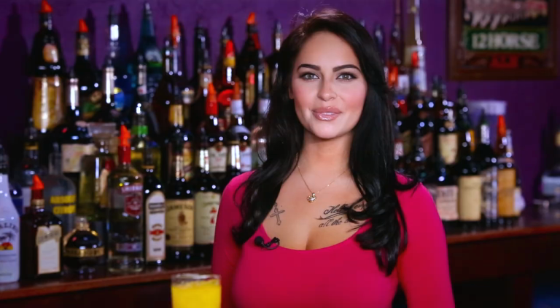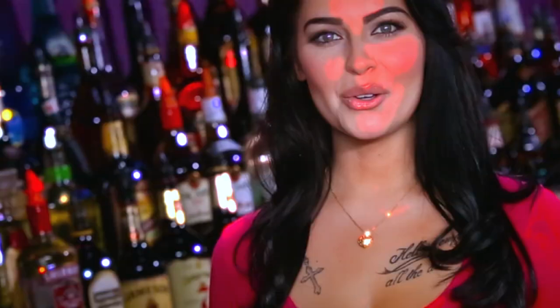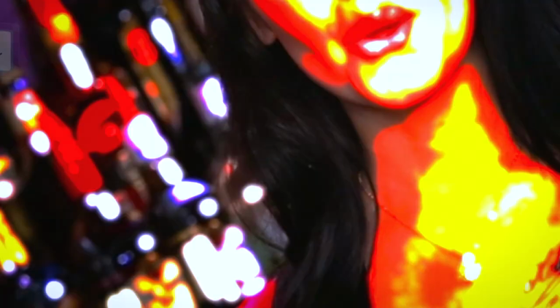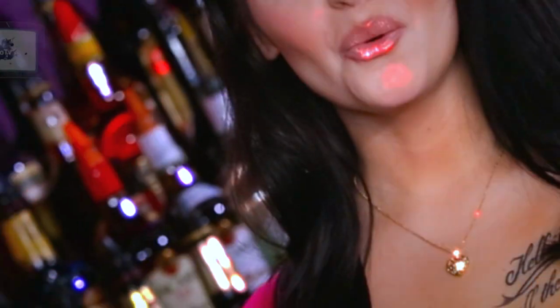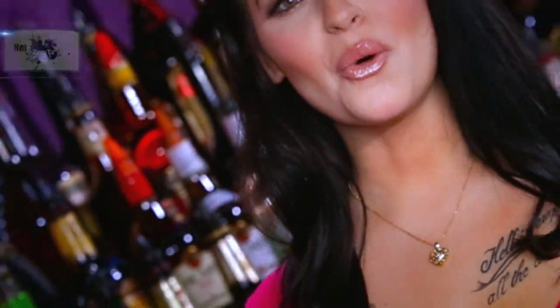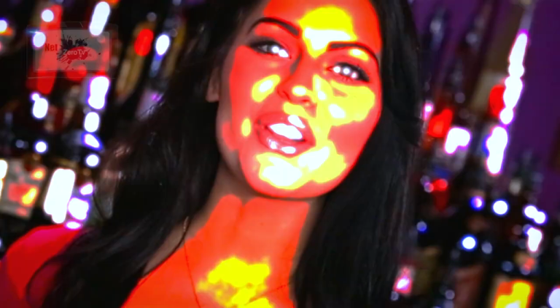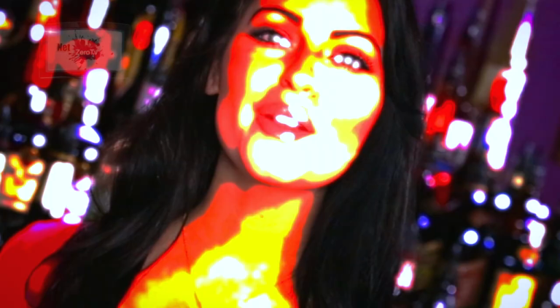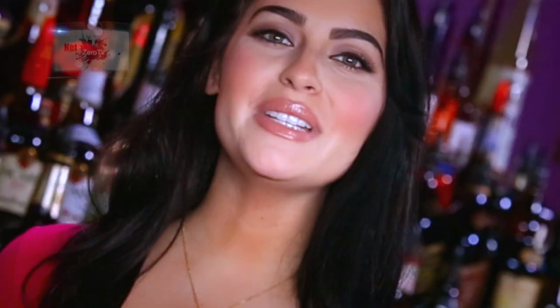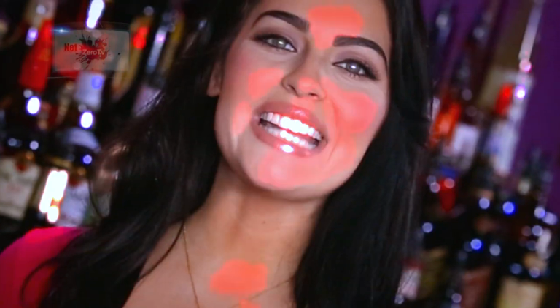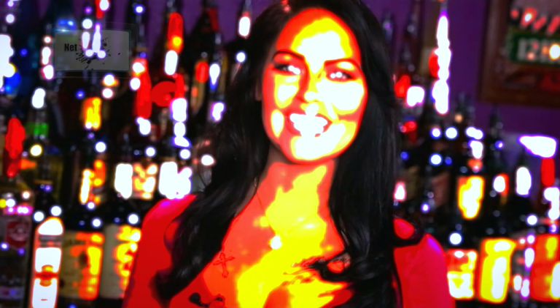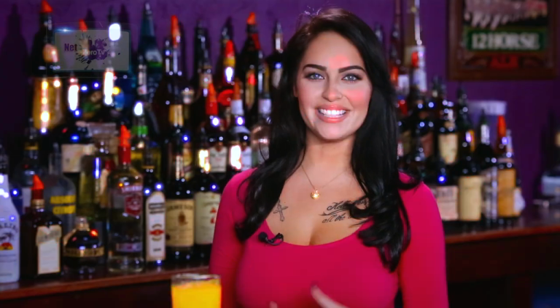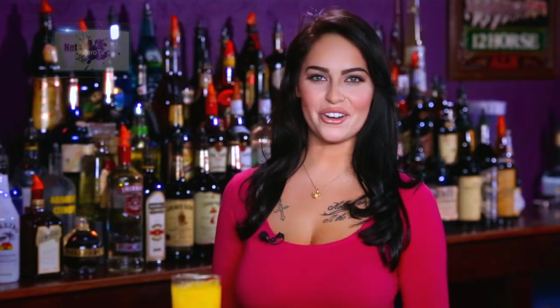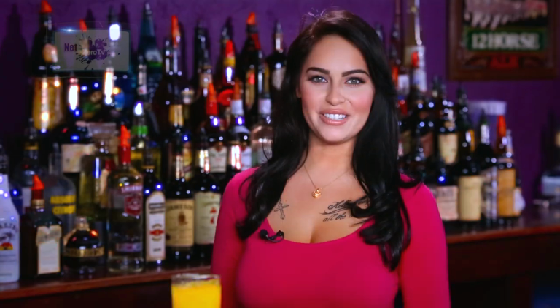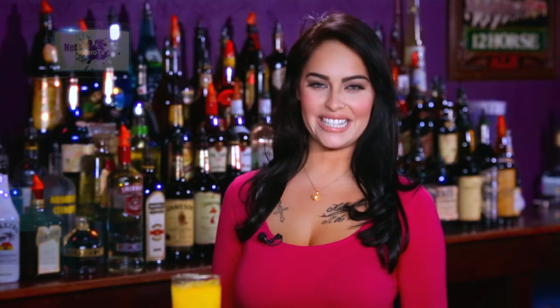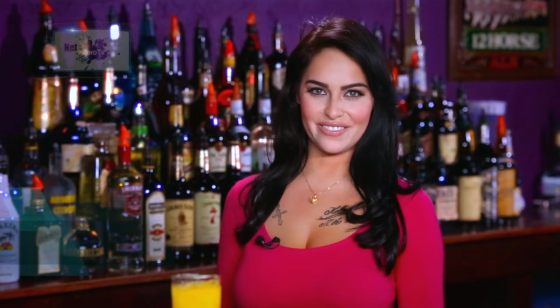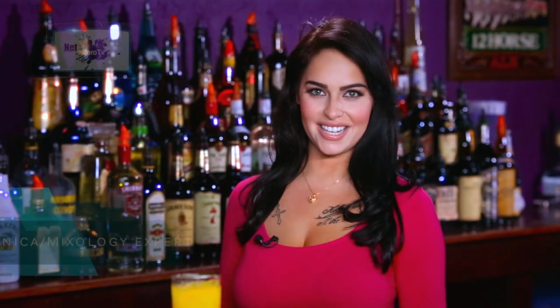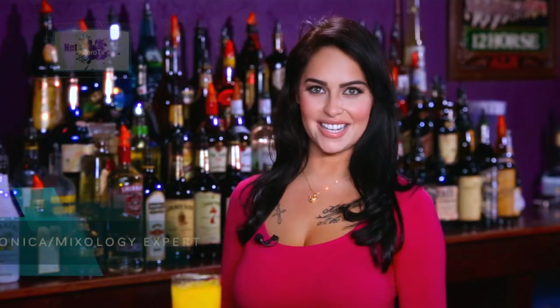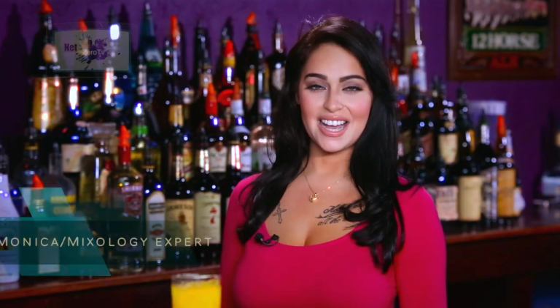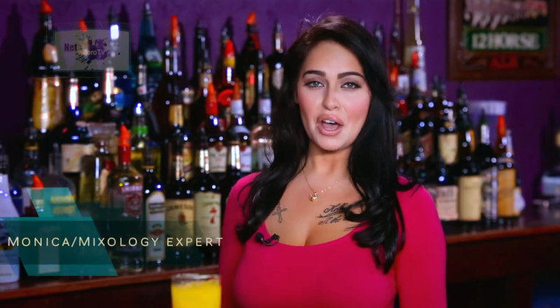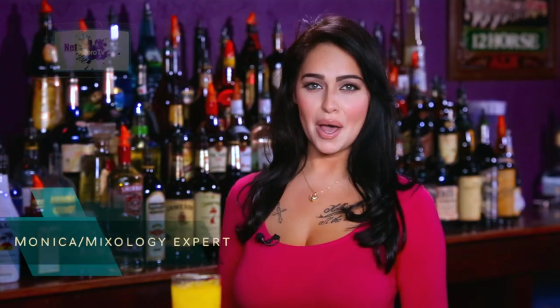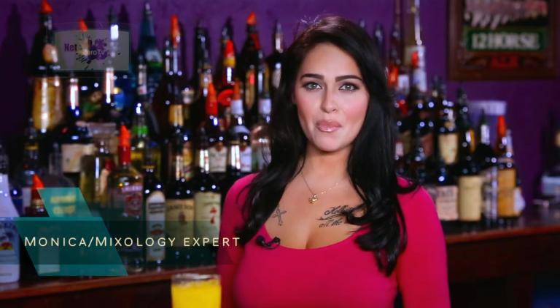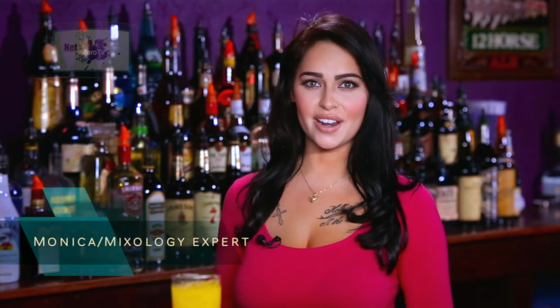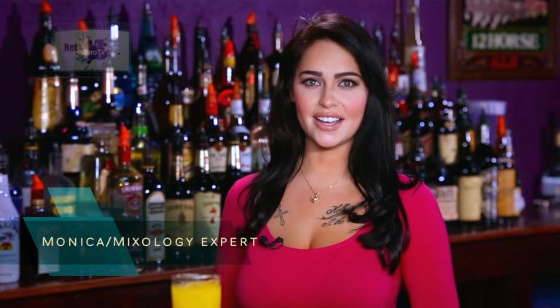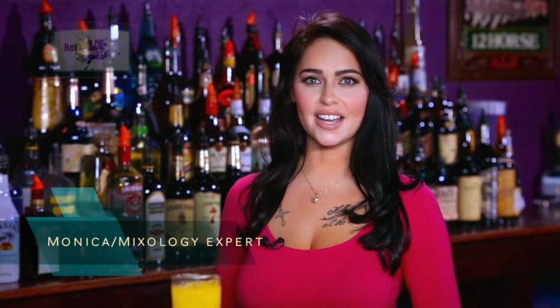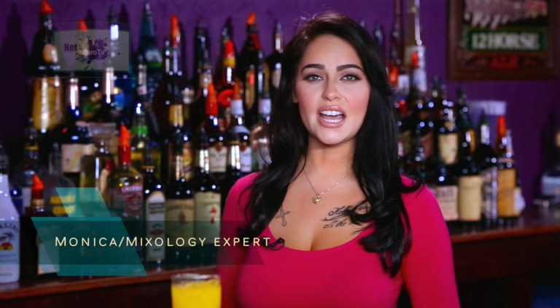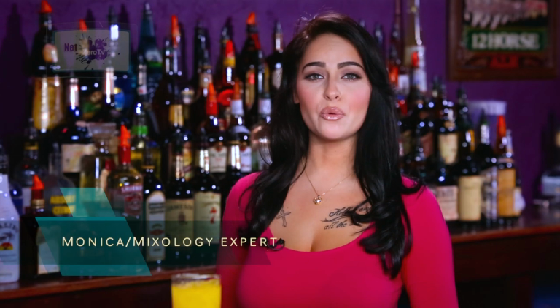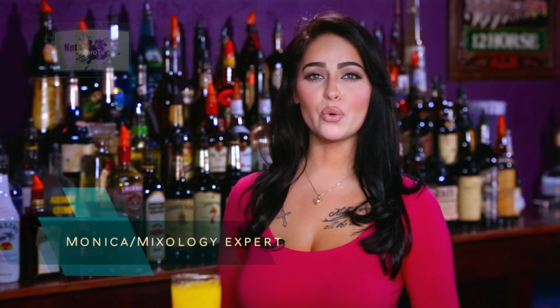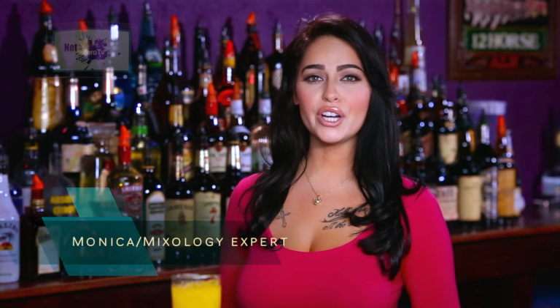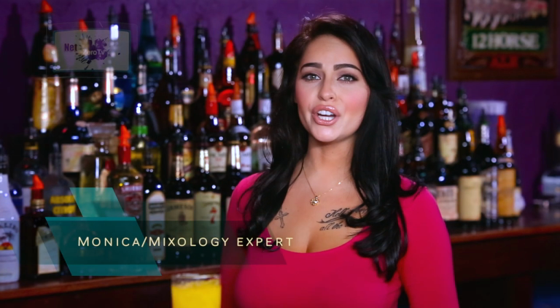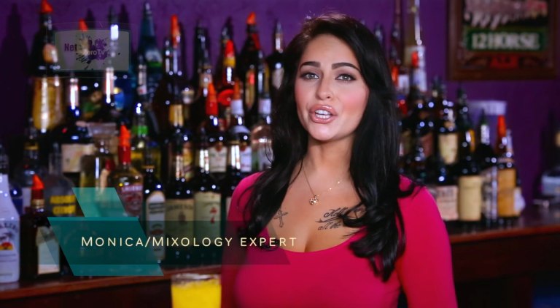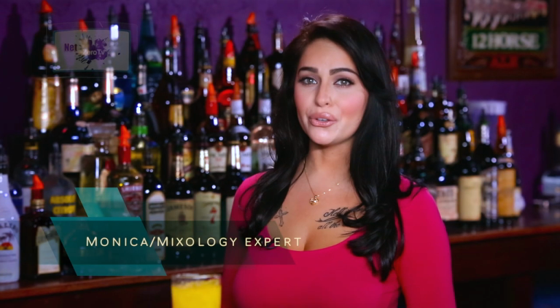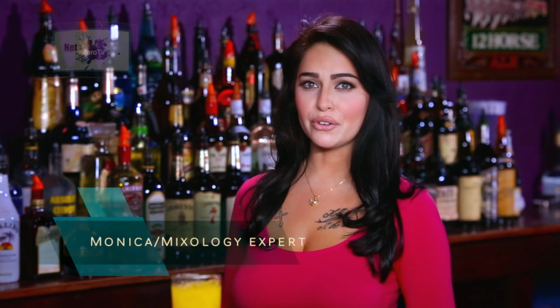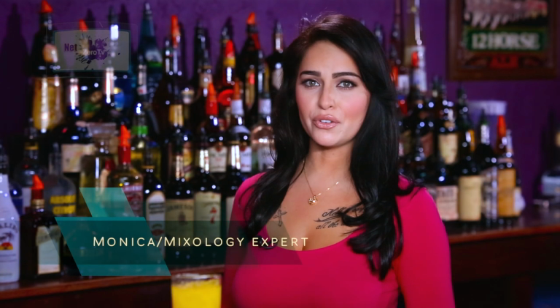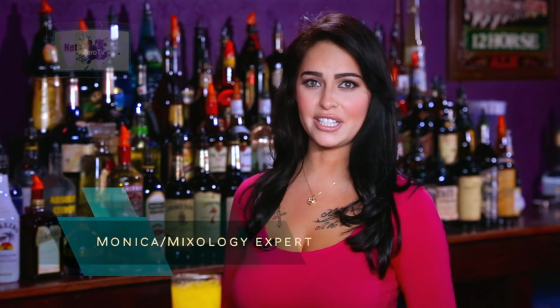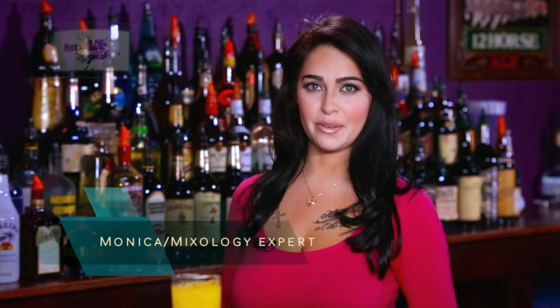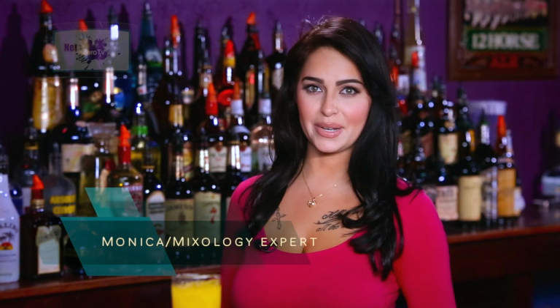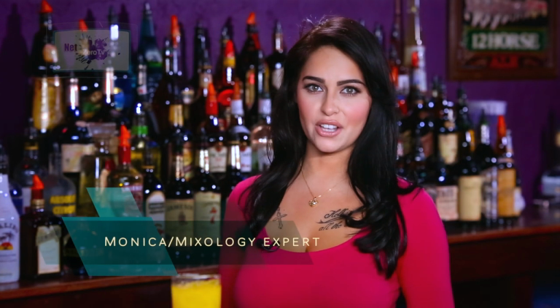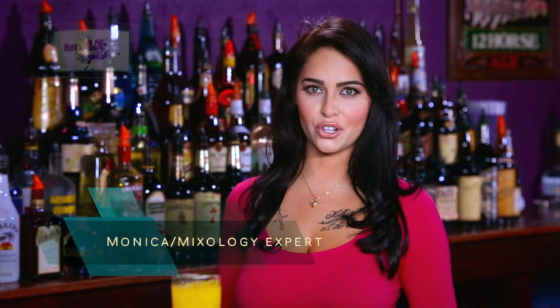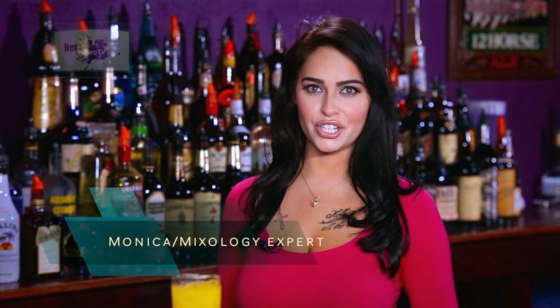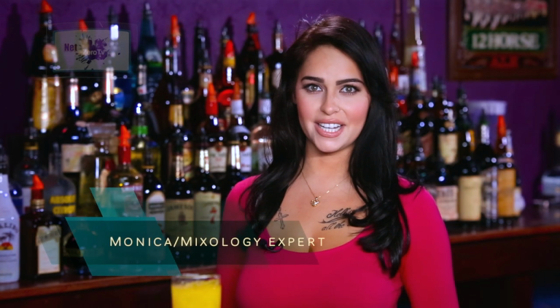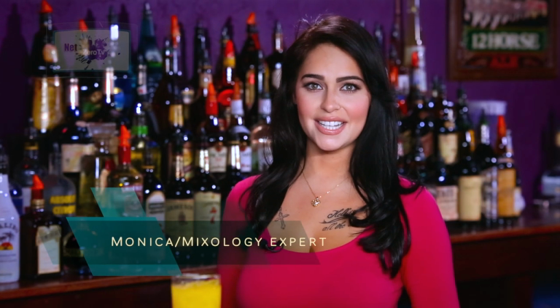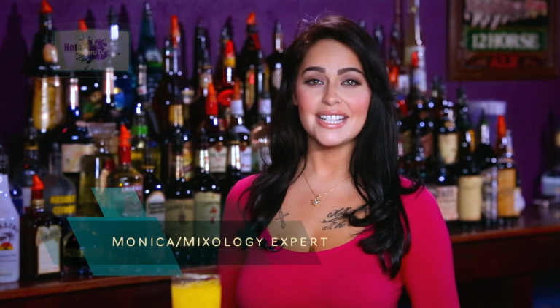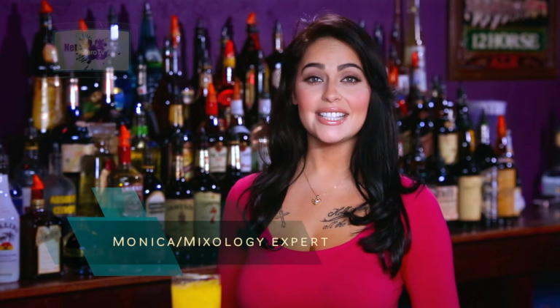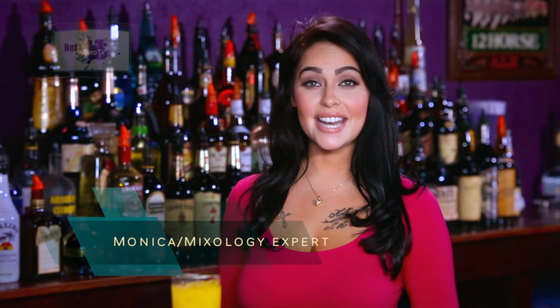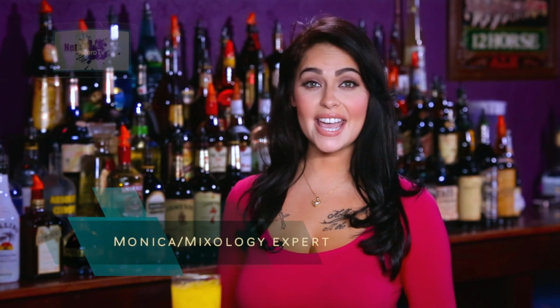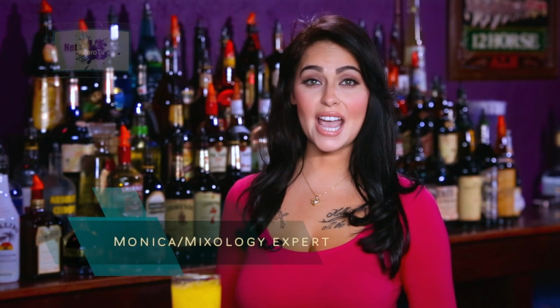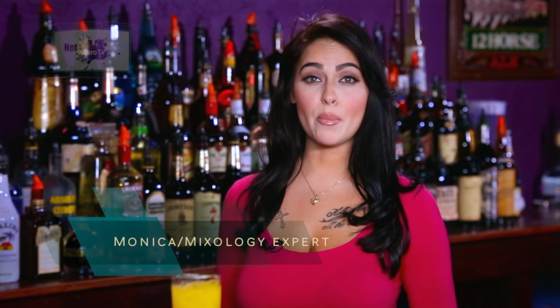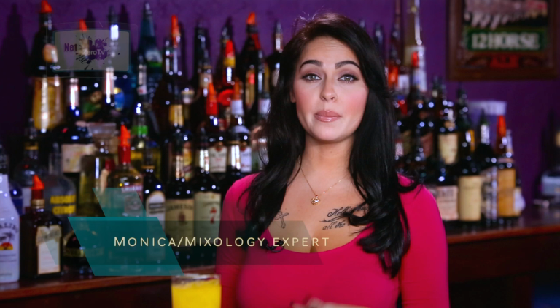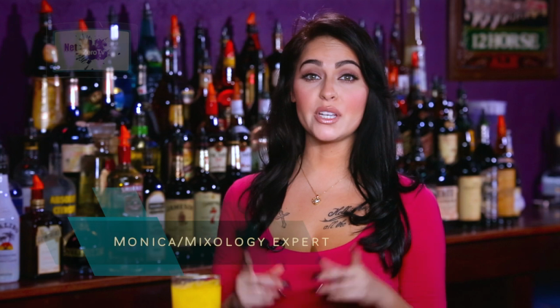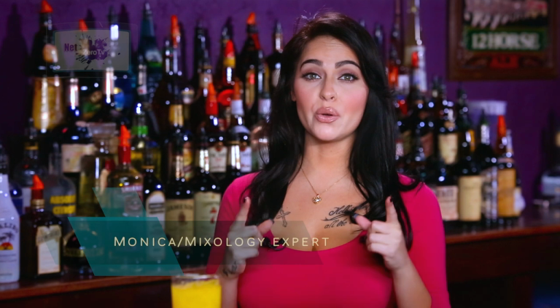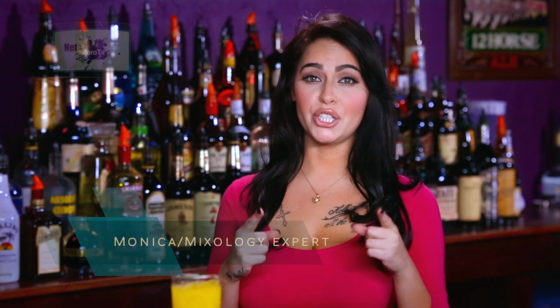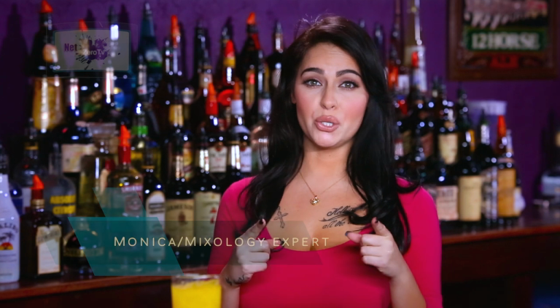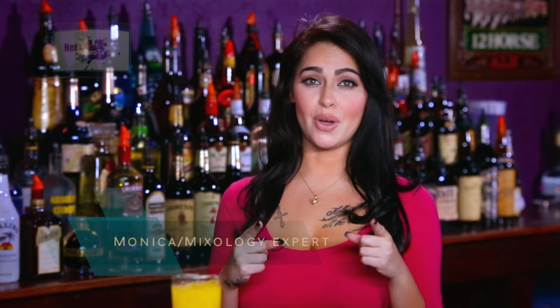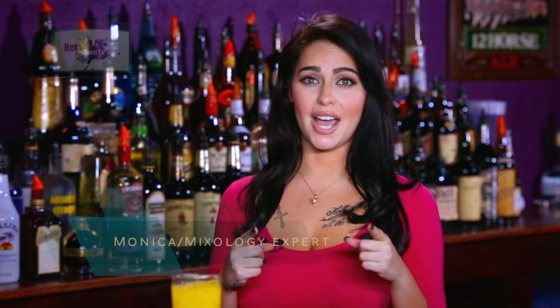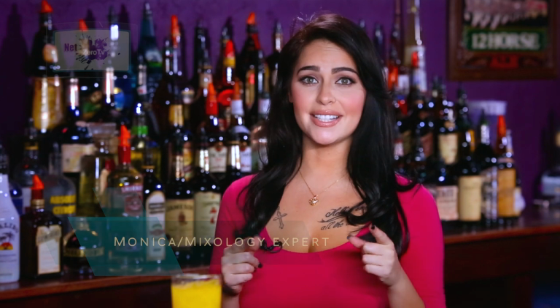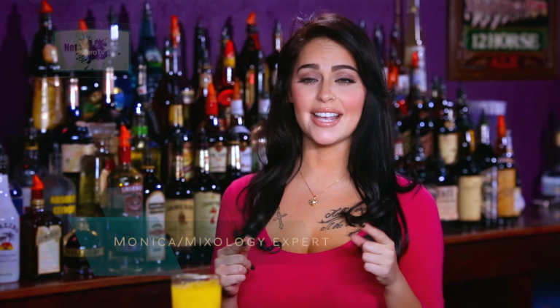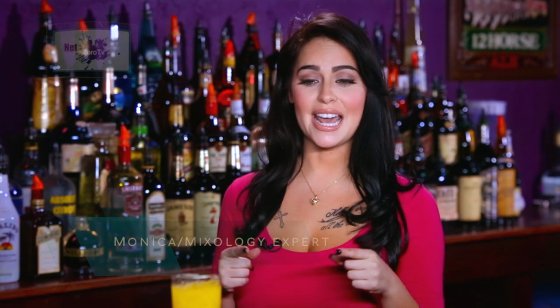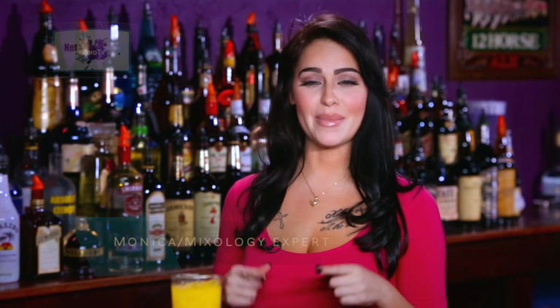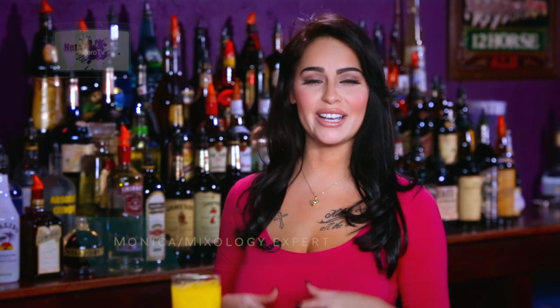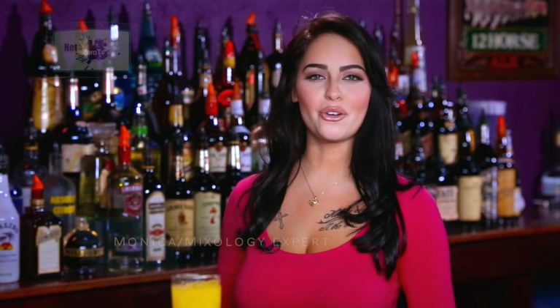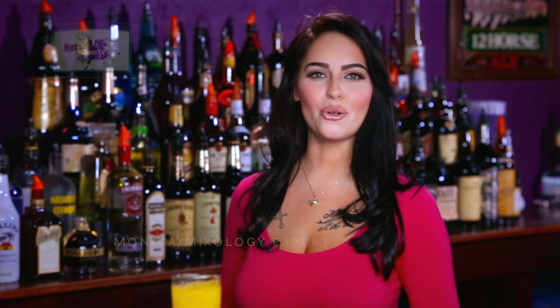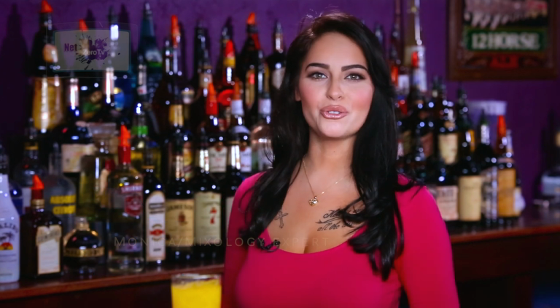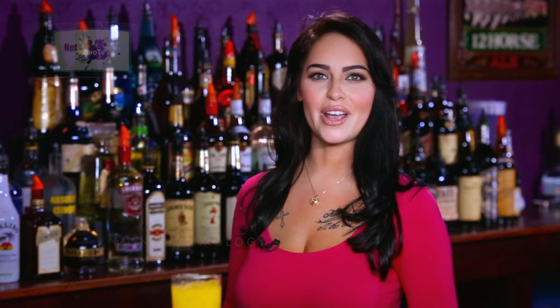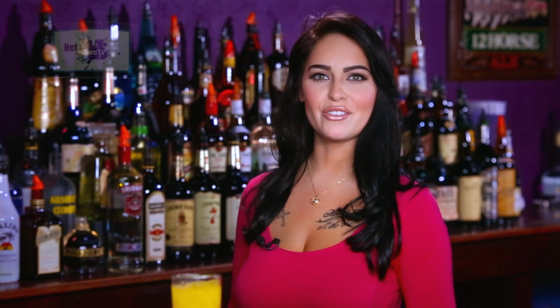Welcome to Net Zero TV. I'm Monica and we're here at University of Mixology. Today I'm going to be showing you guys how to make a gold driver.